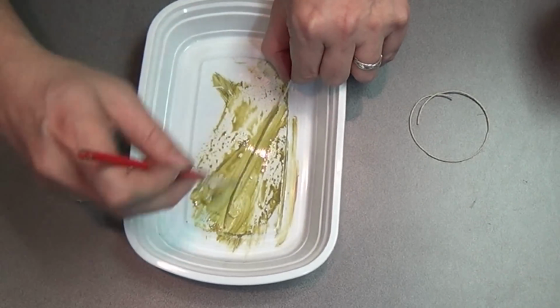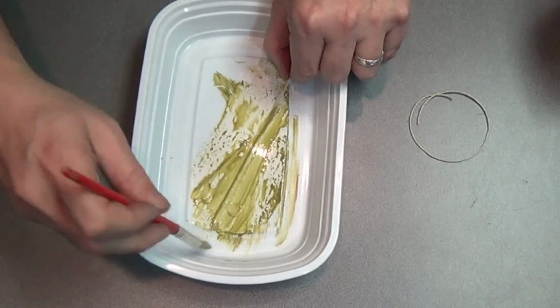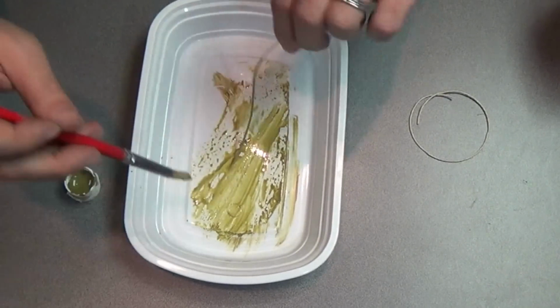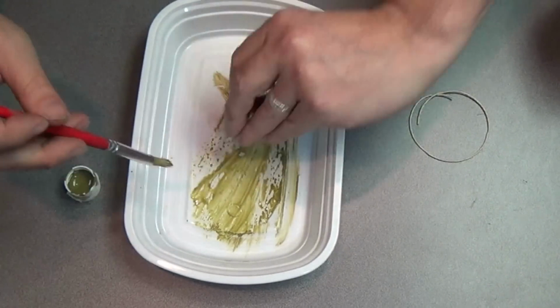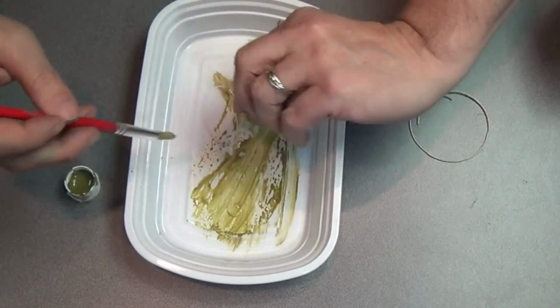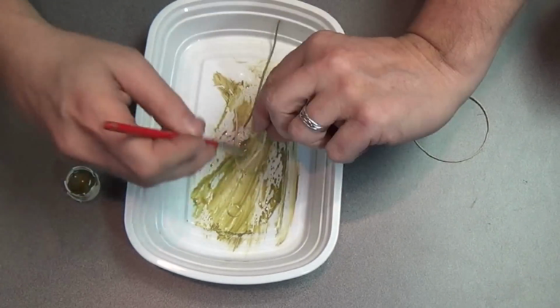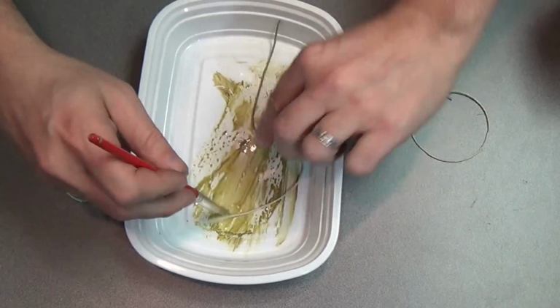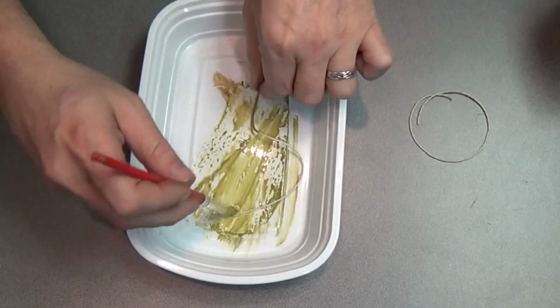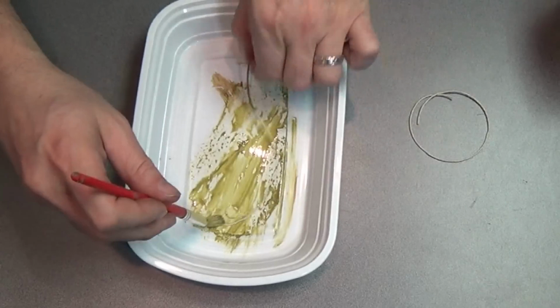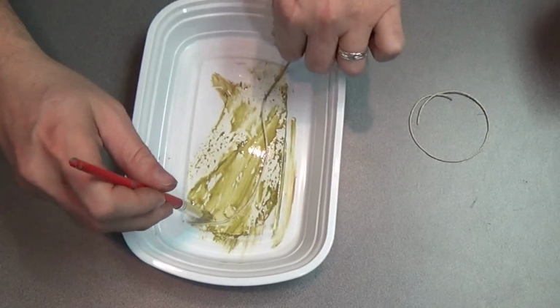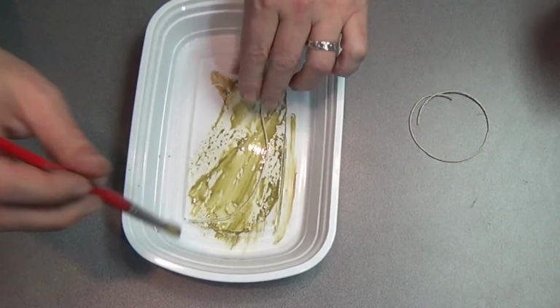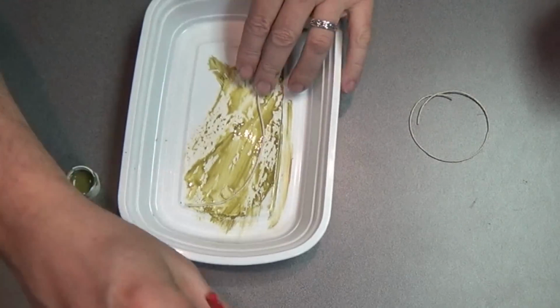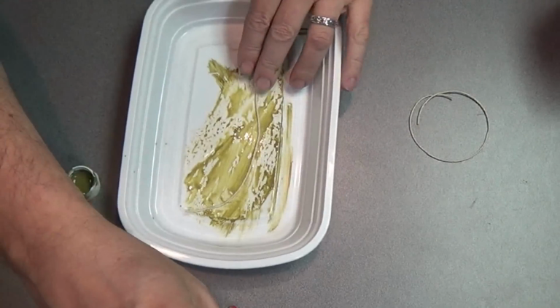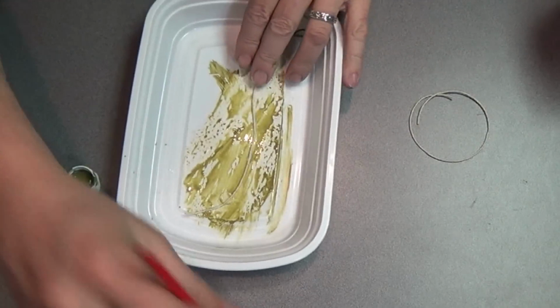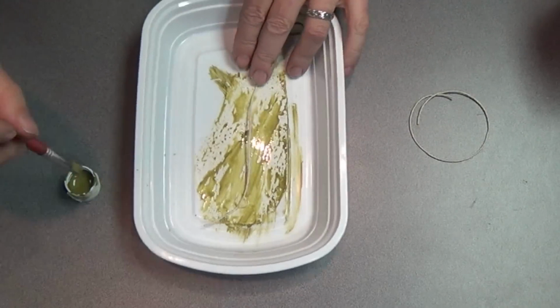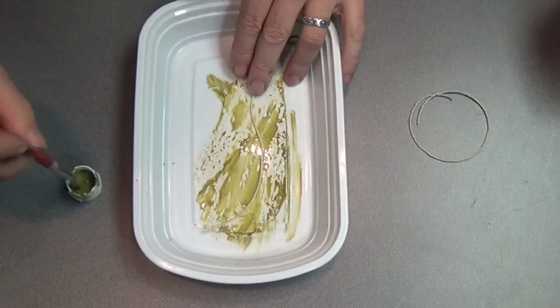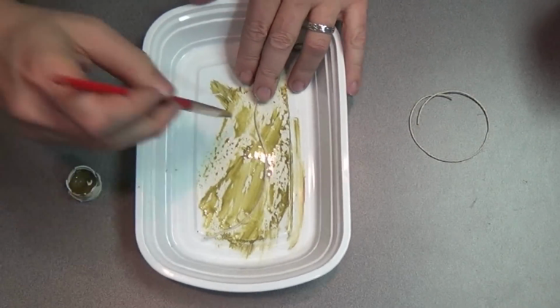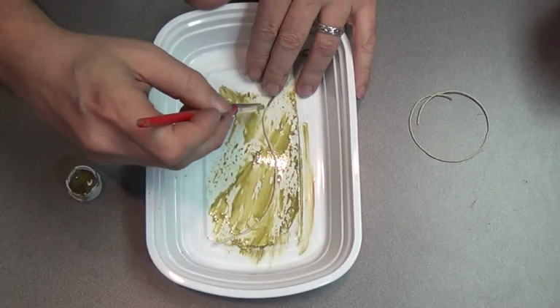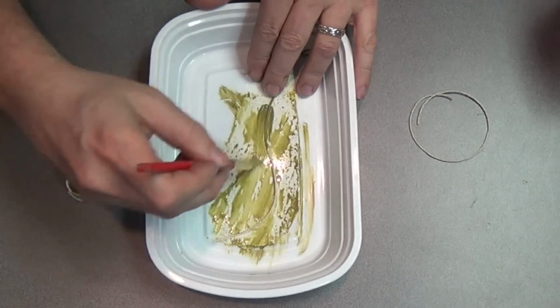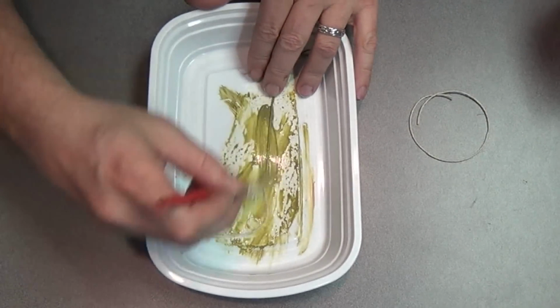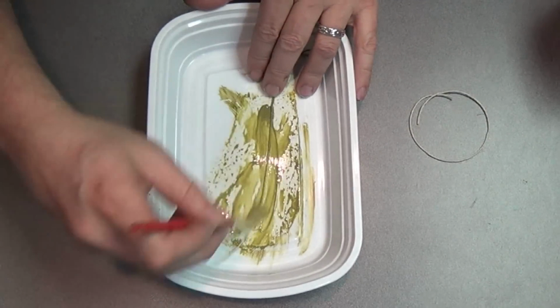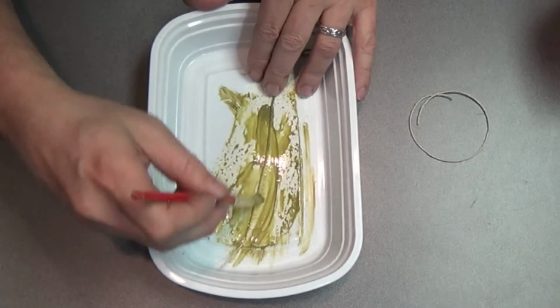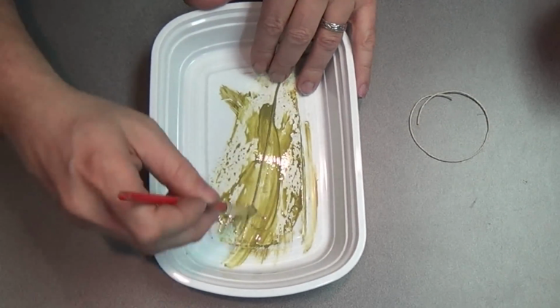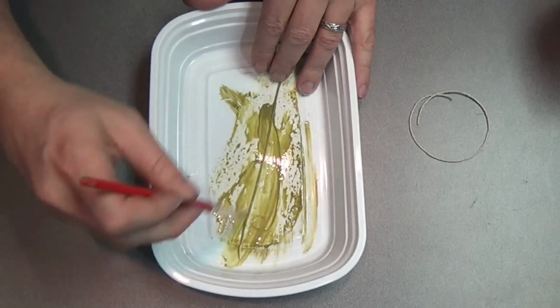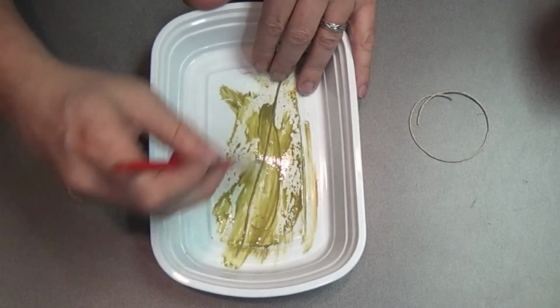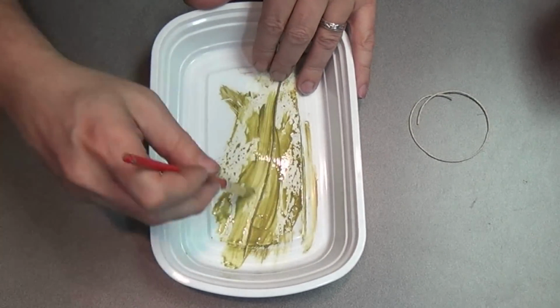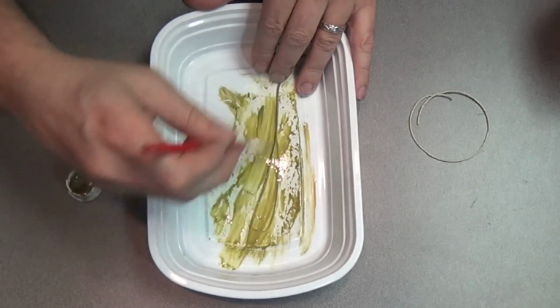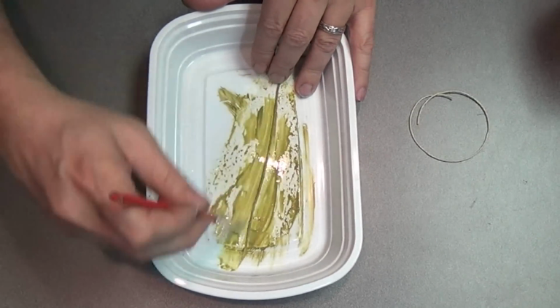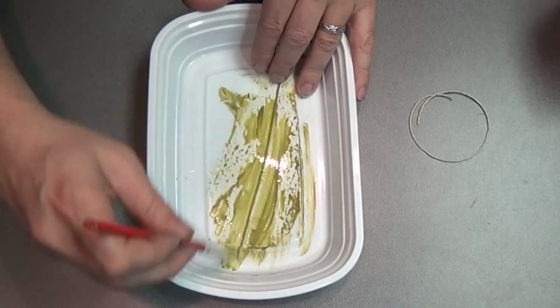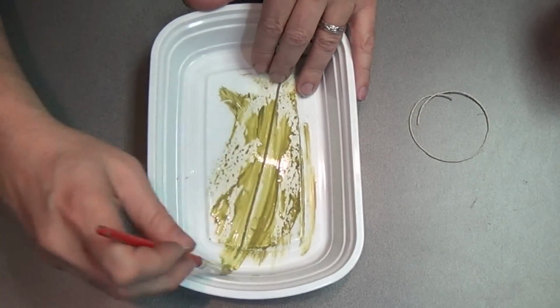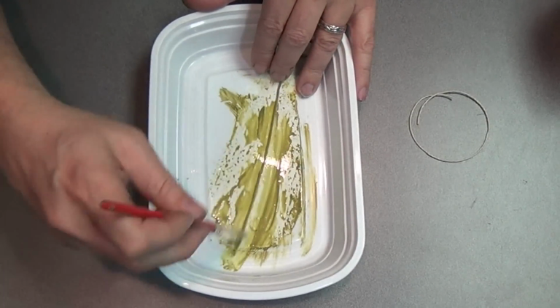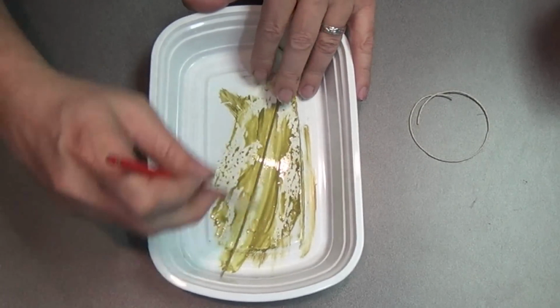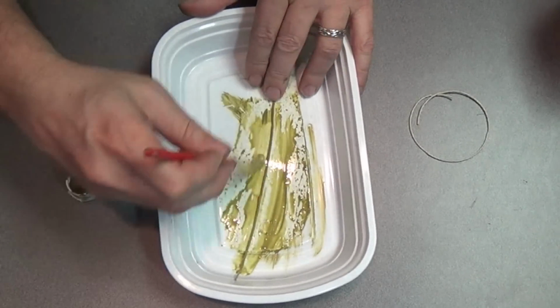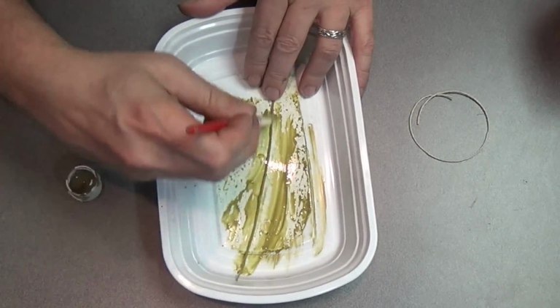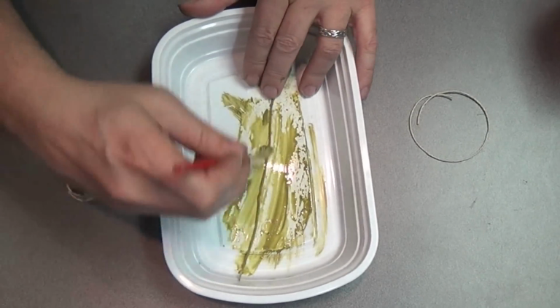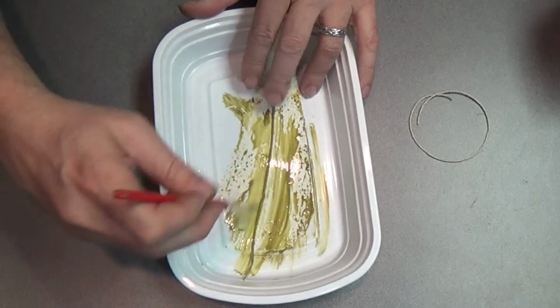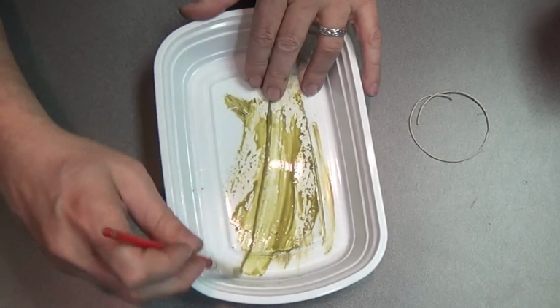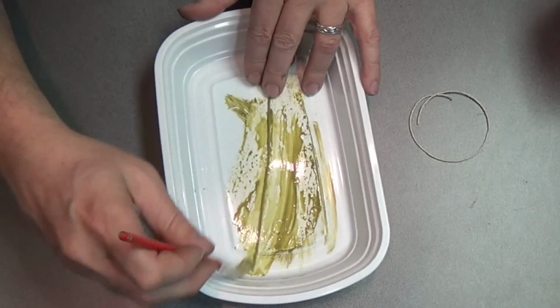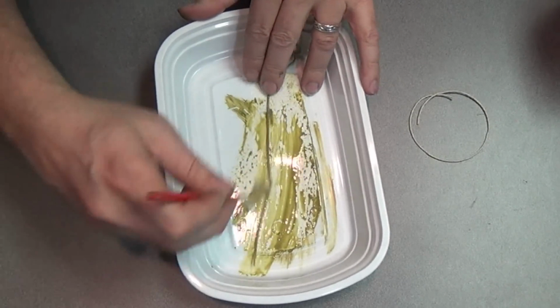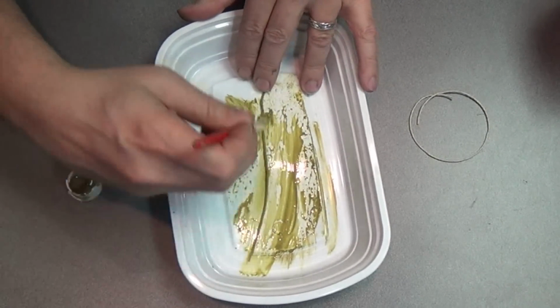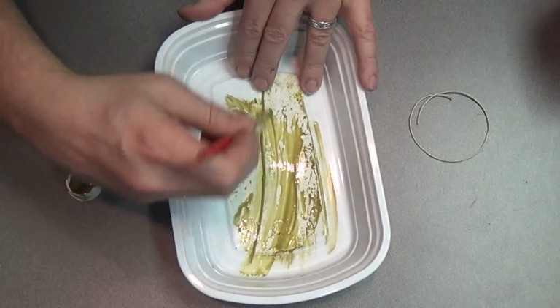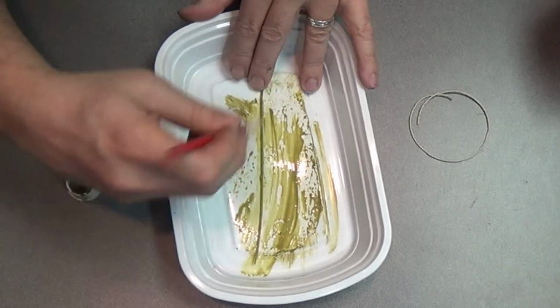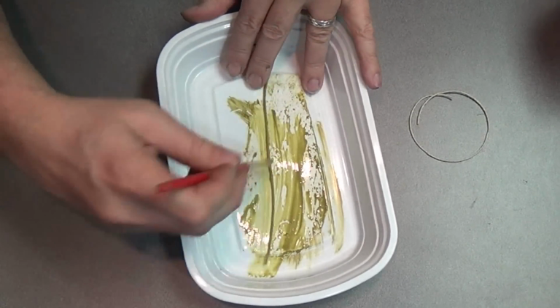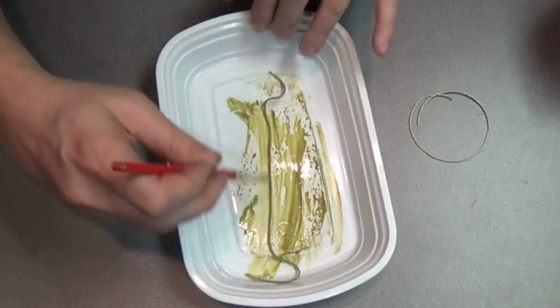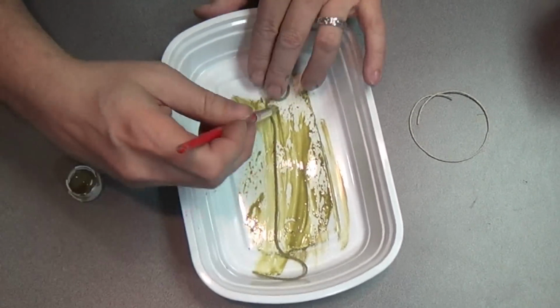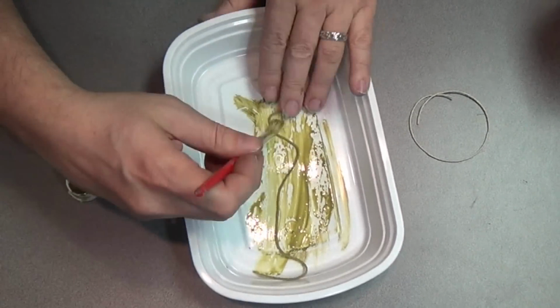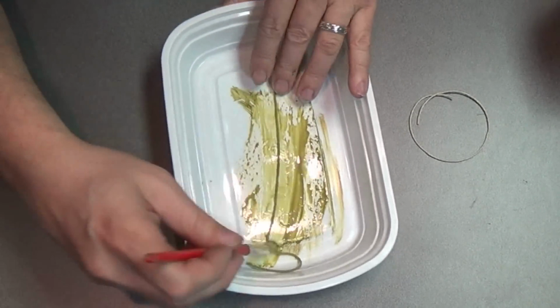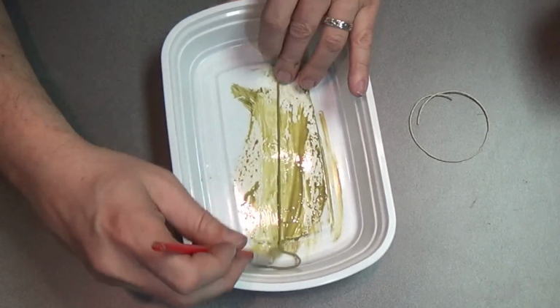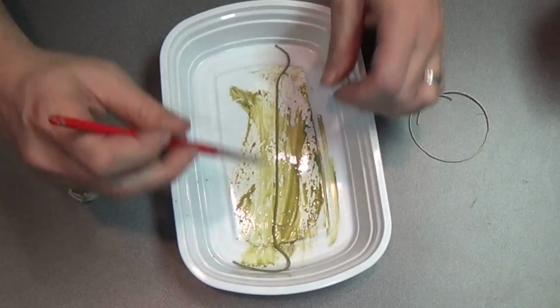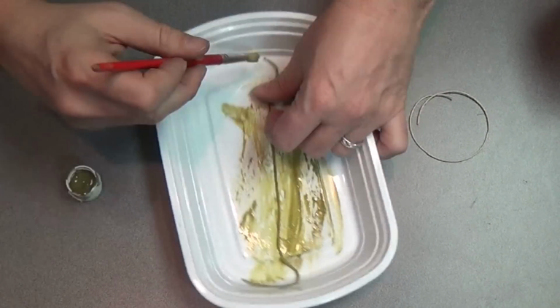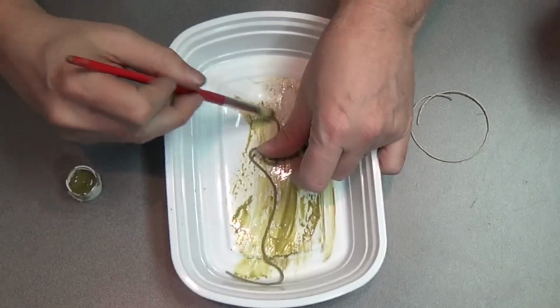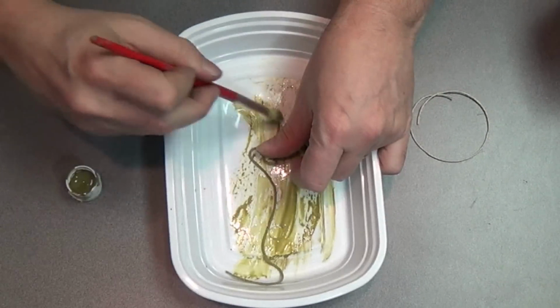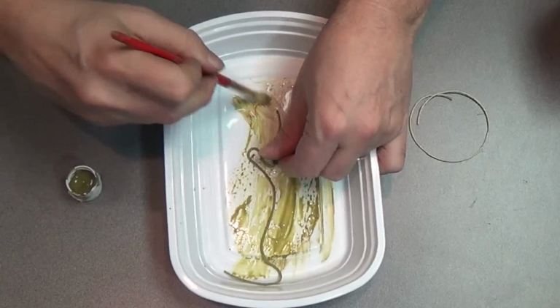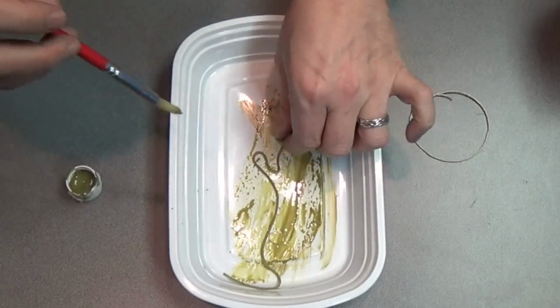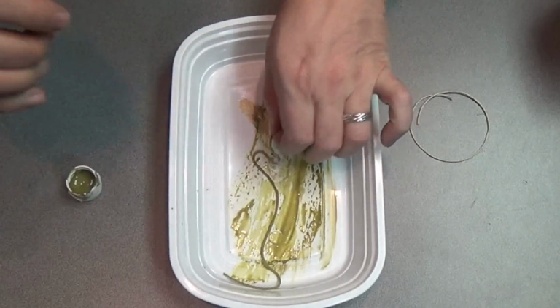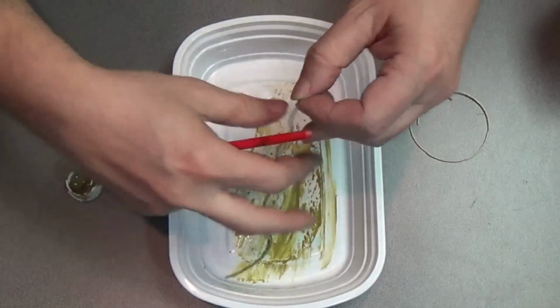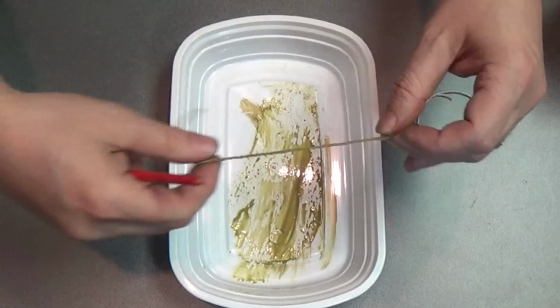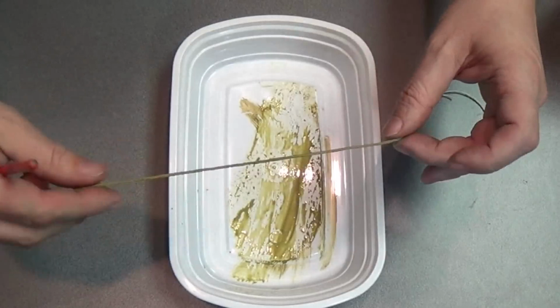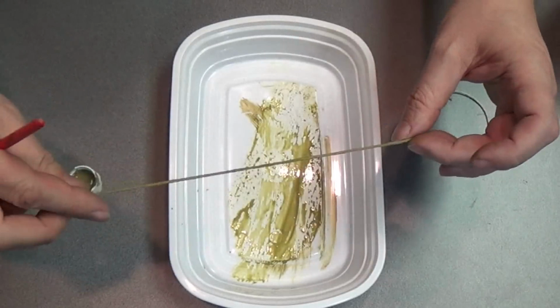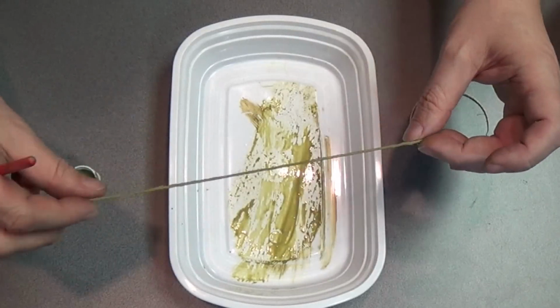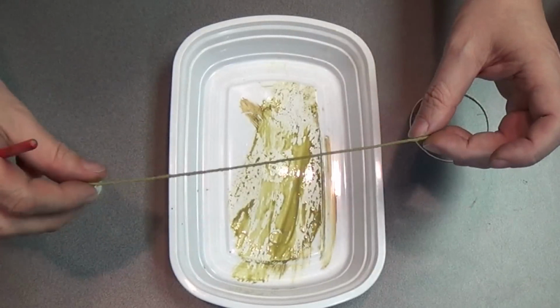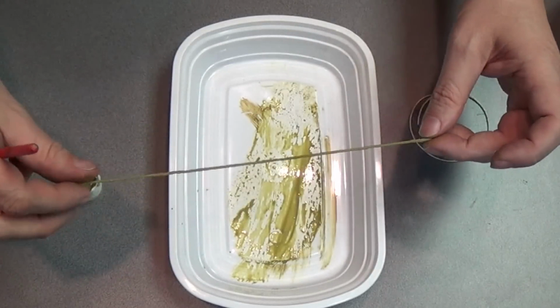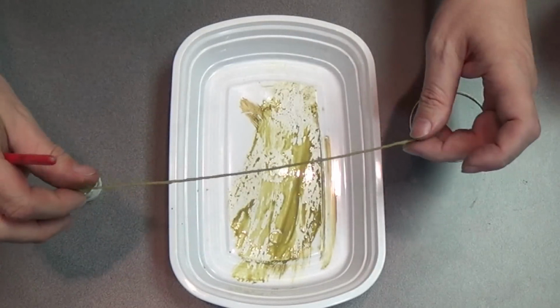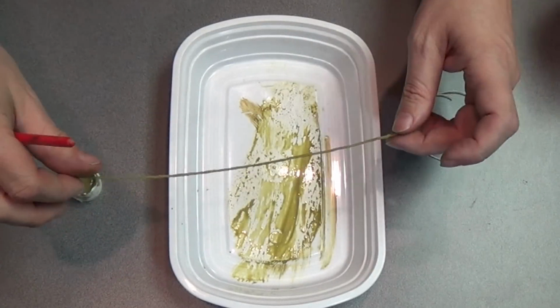I'm just going to water the green paint down and saturate the string with it so I get that nice green color on the string.